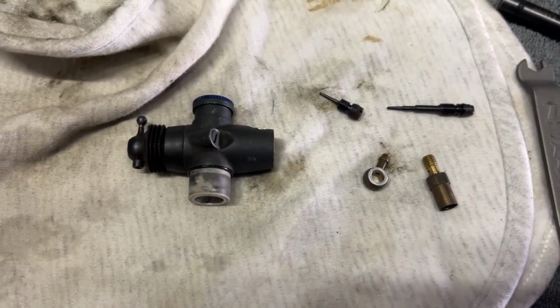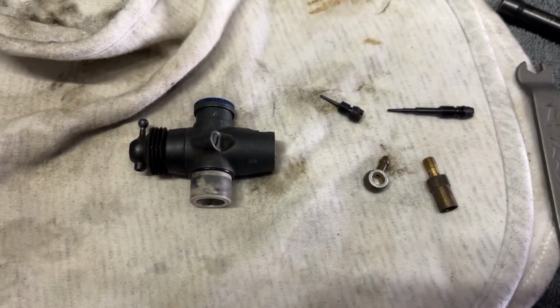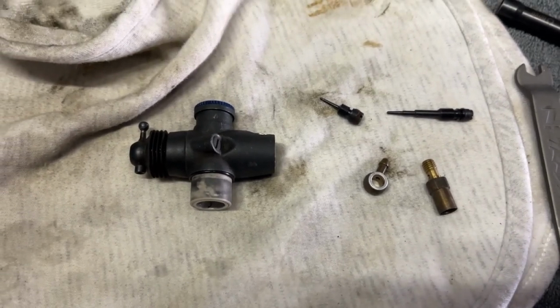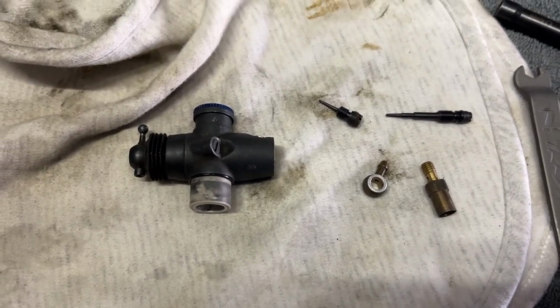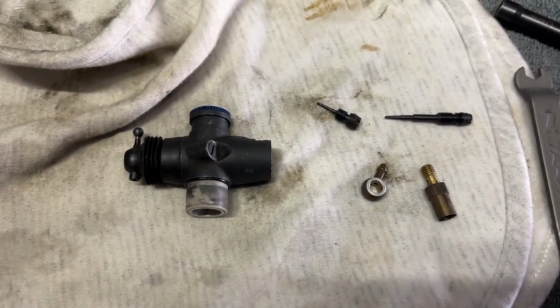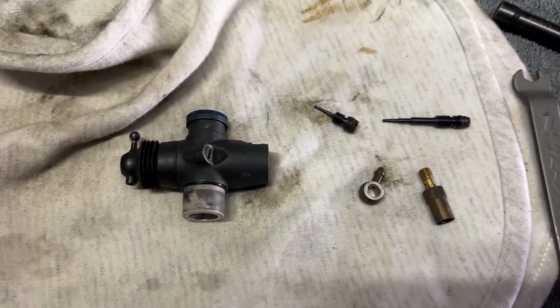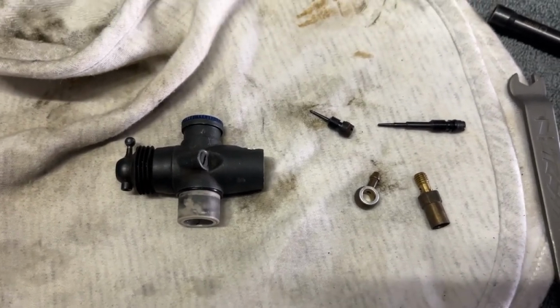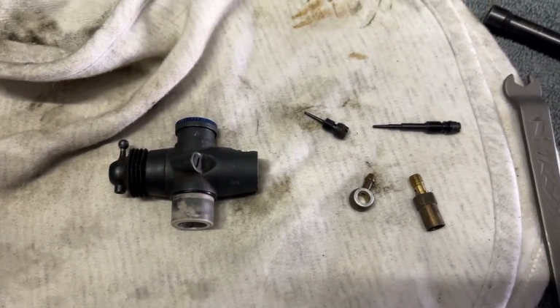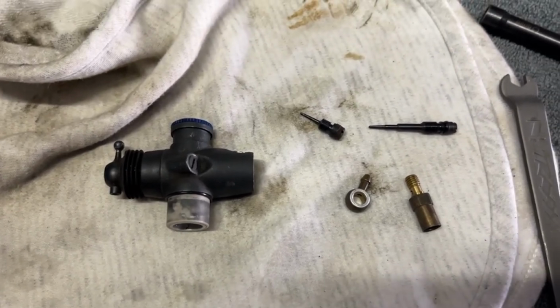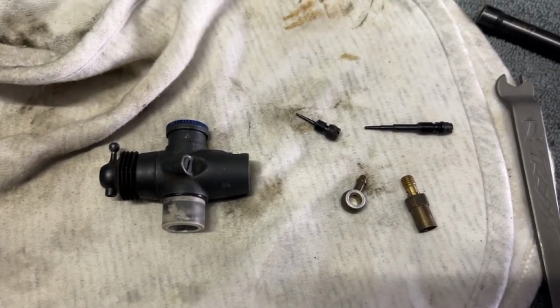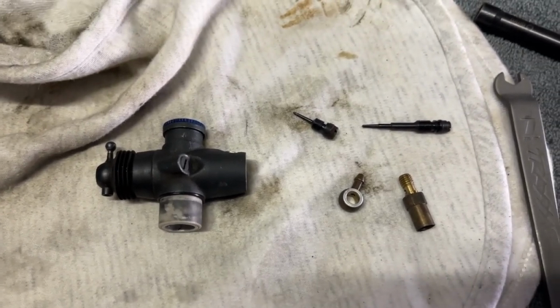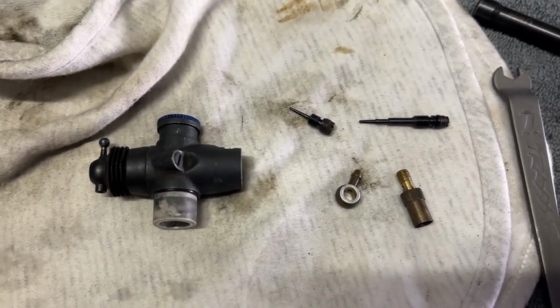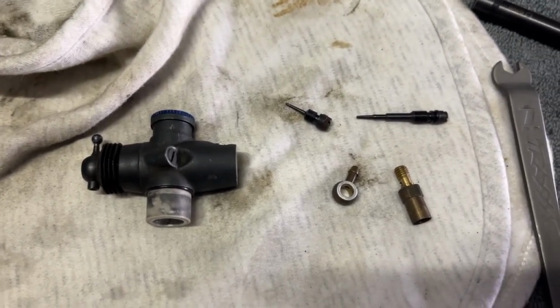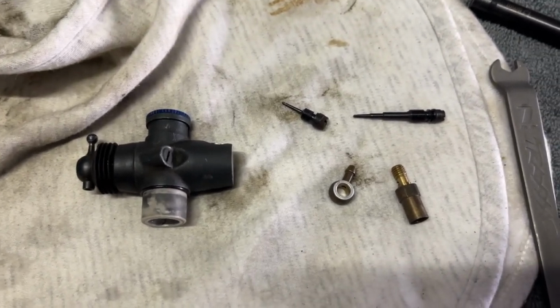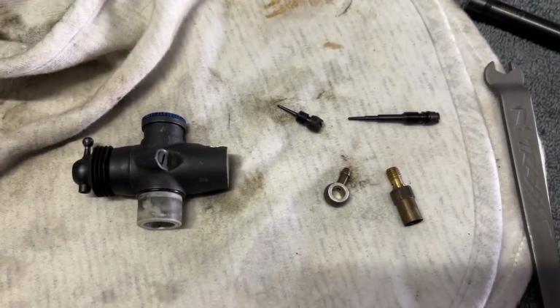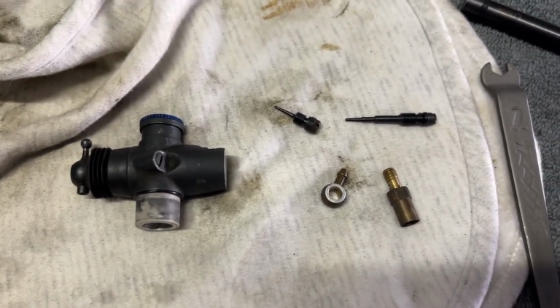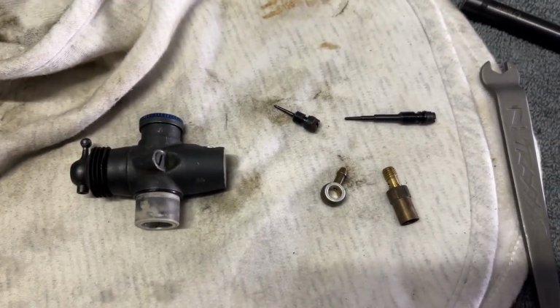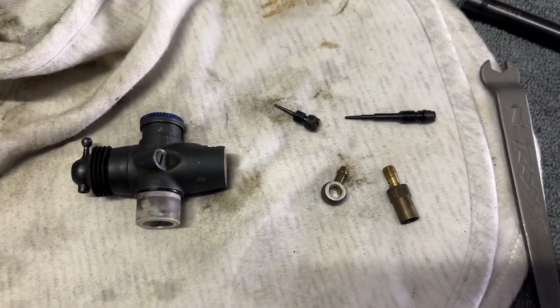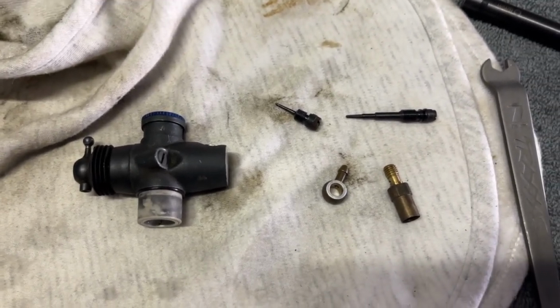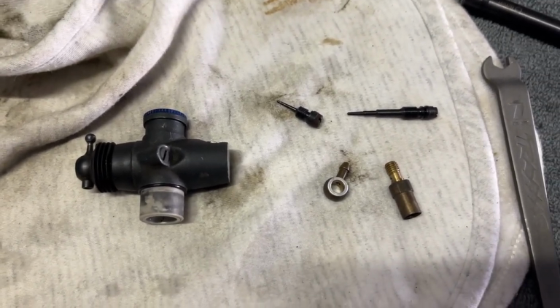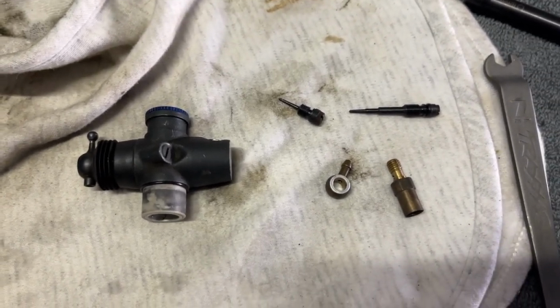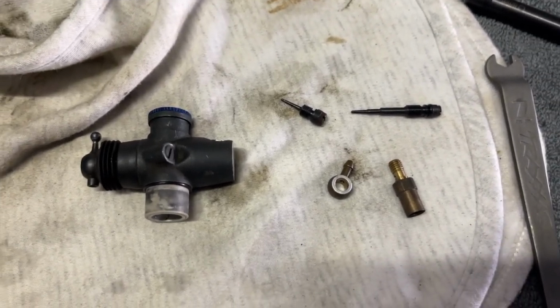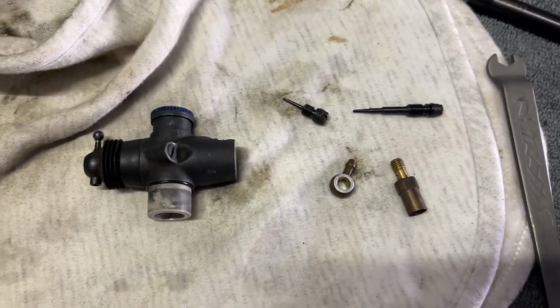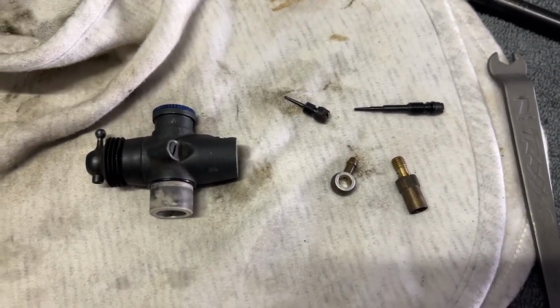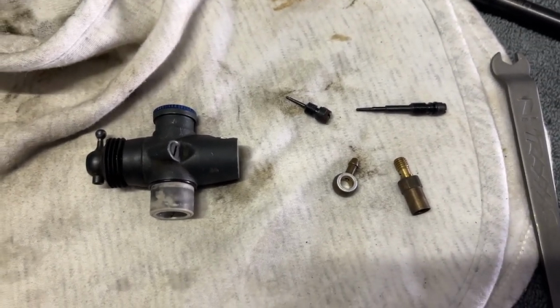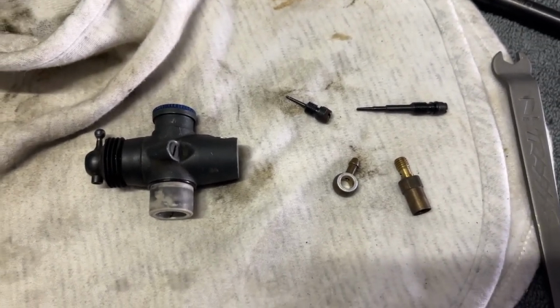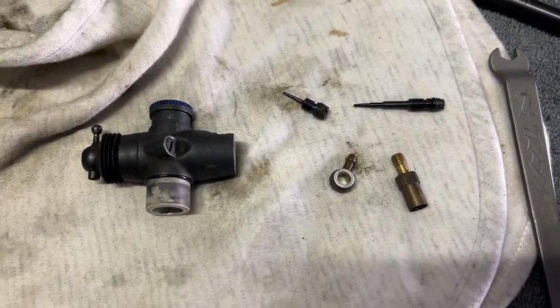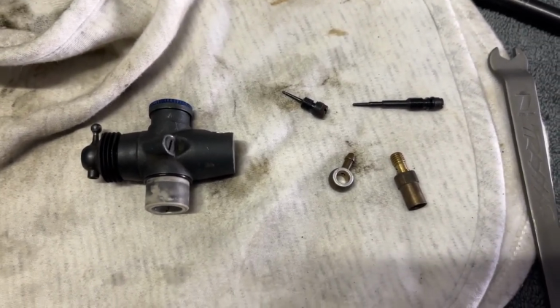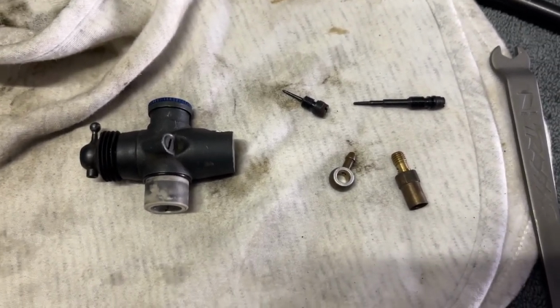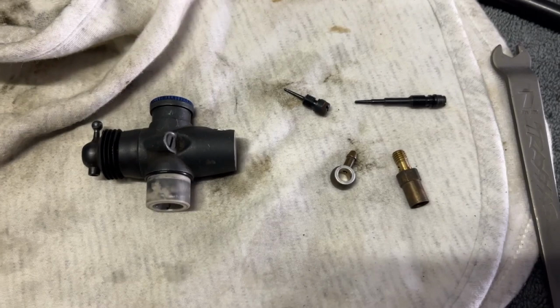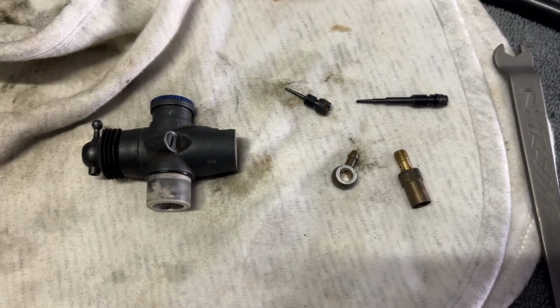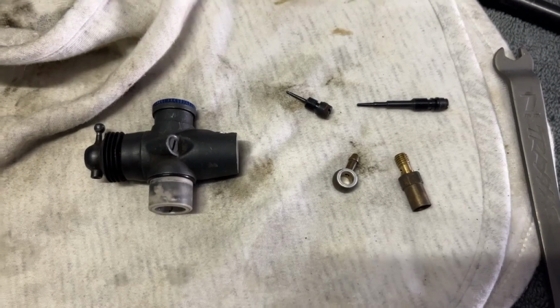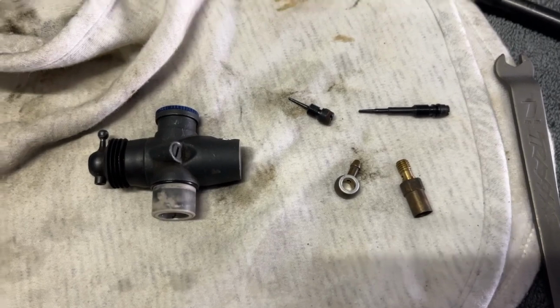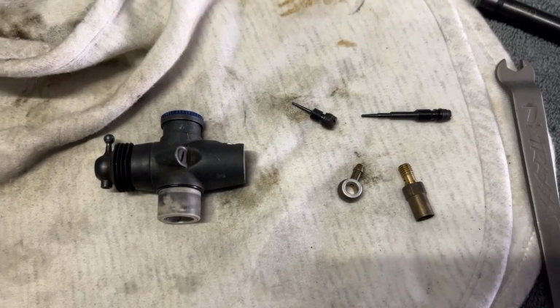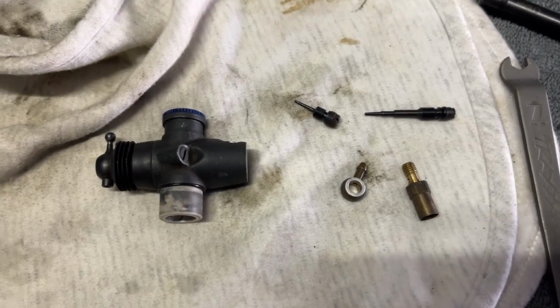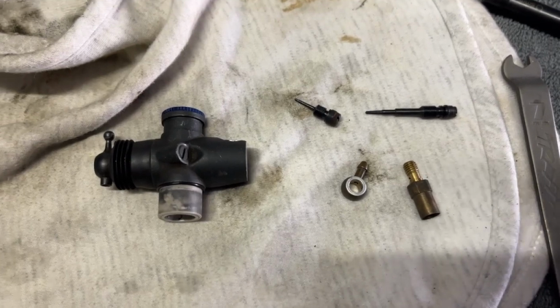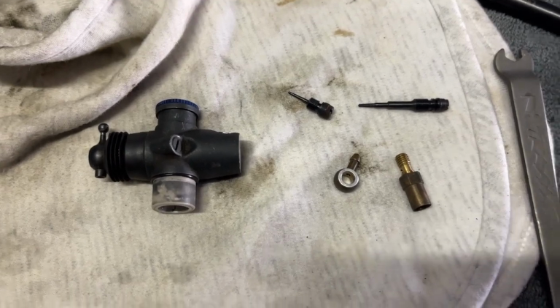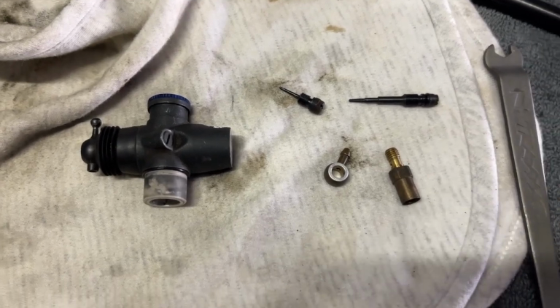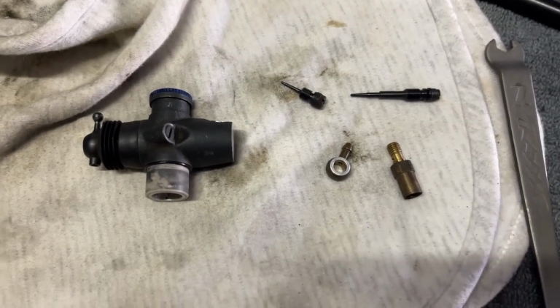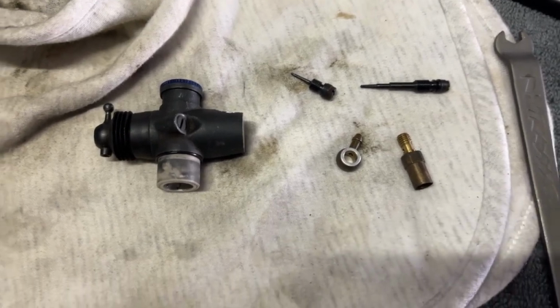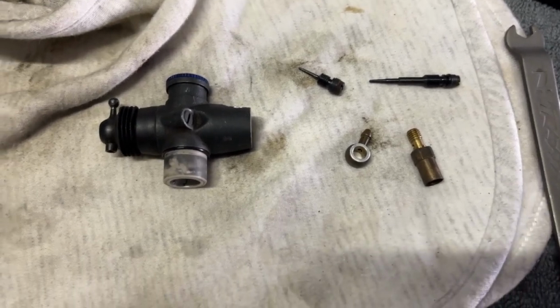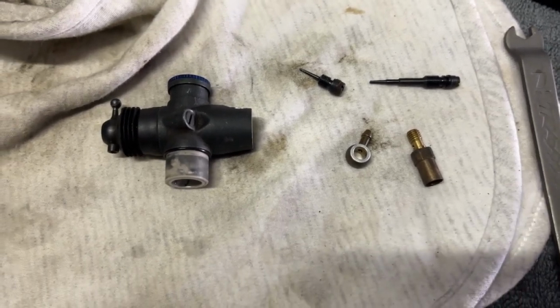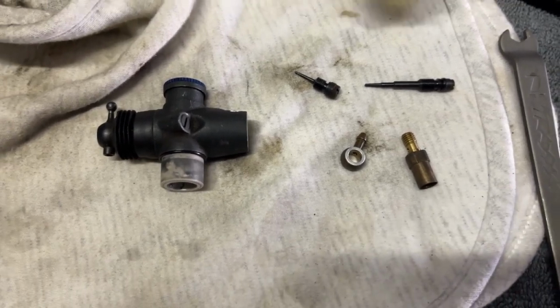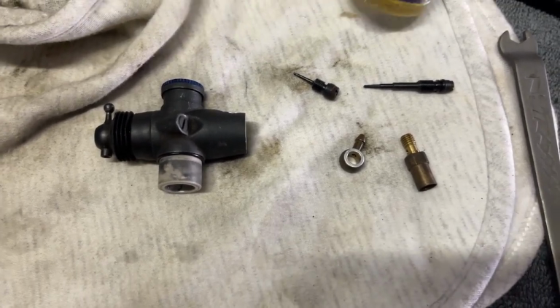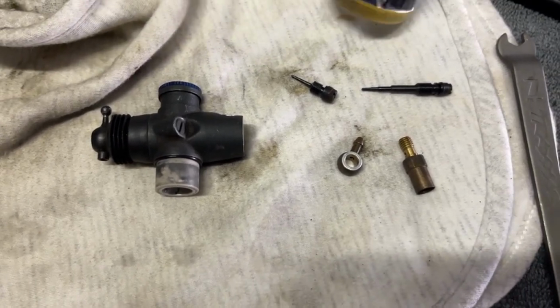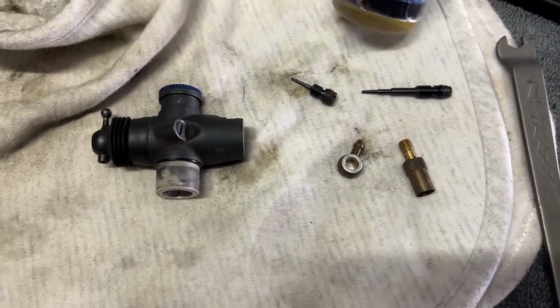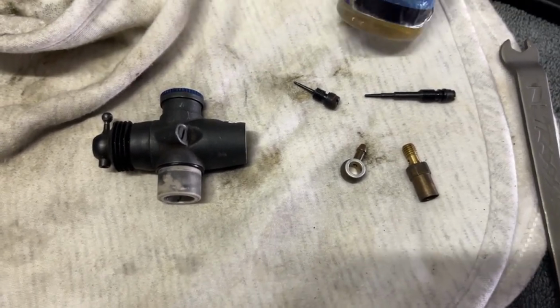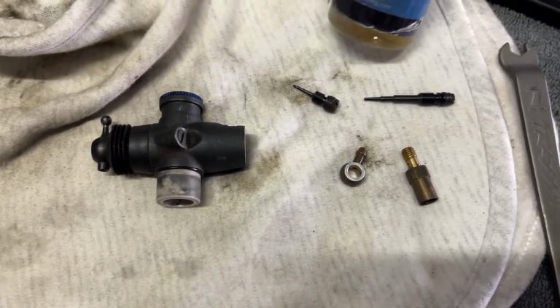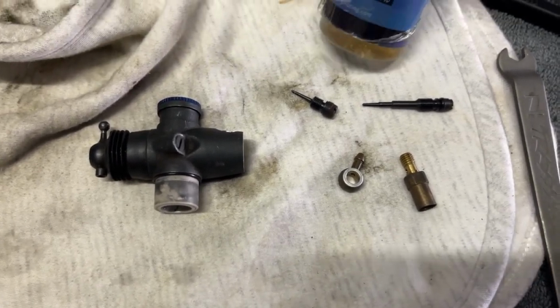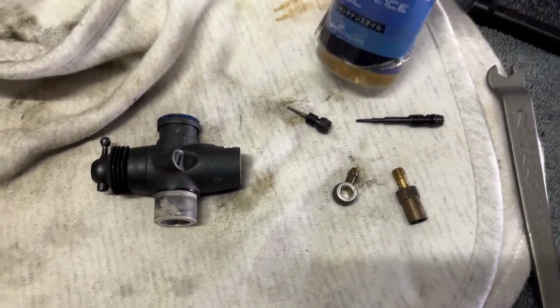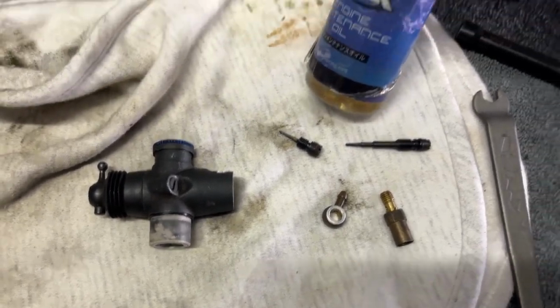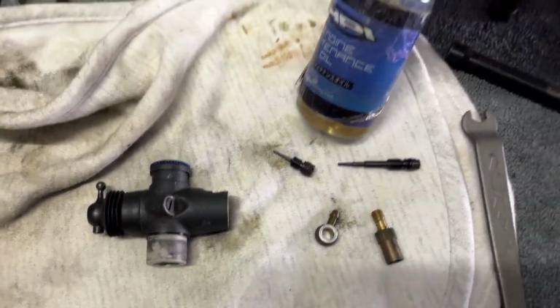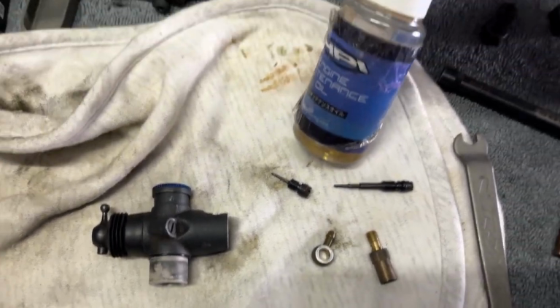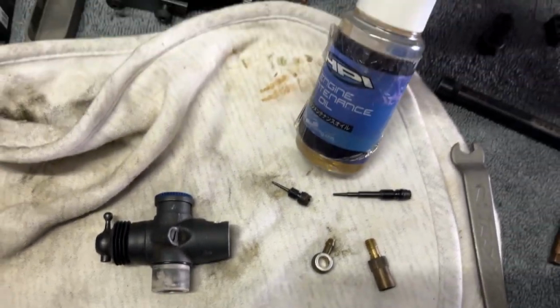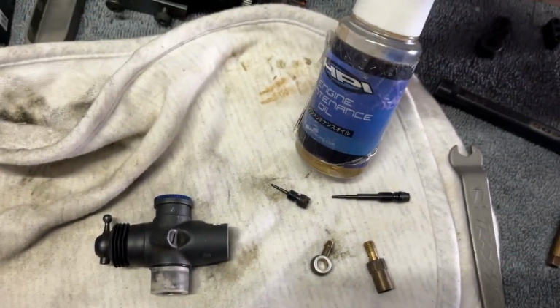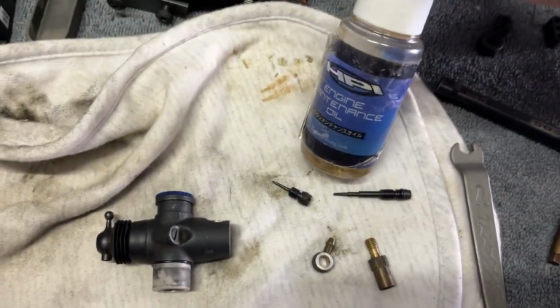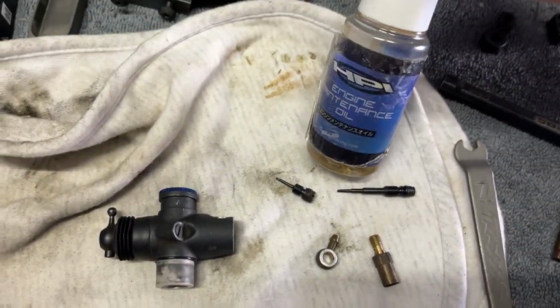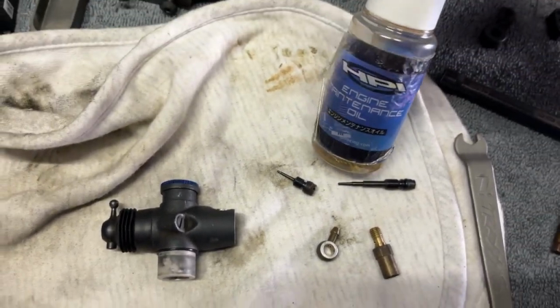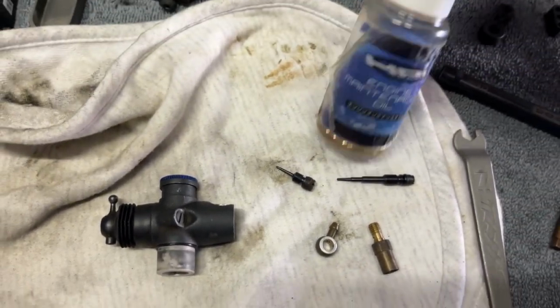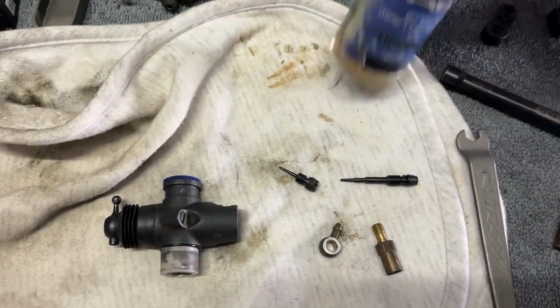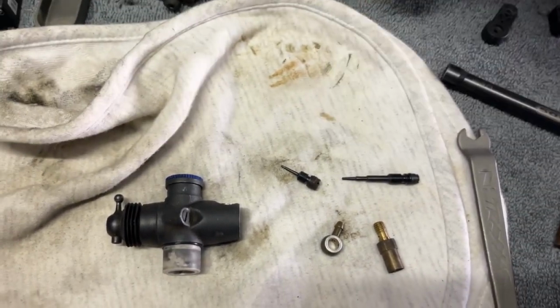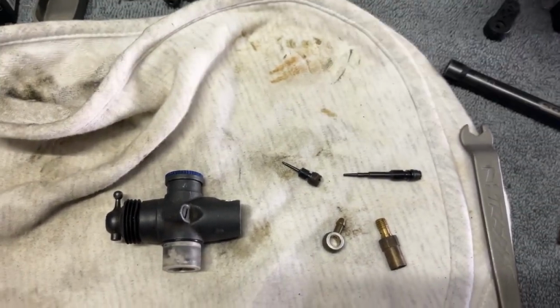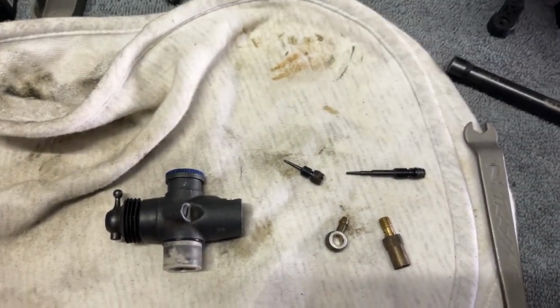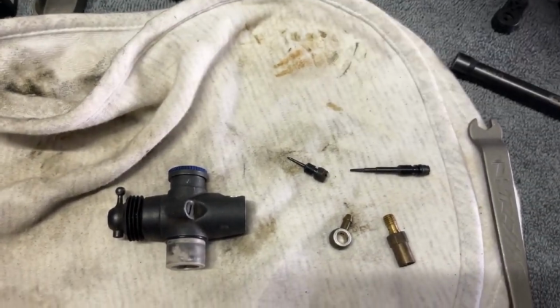The carburetor is pretty dirty, so just give it a flush with water, then take it apart, boil it up with some after-run oil, and put it all back together.